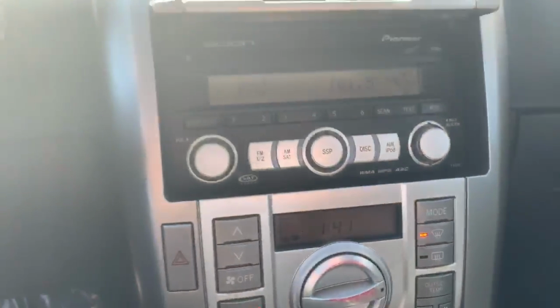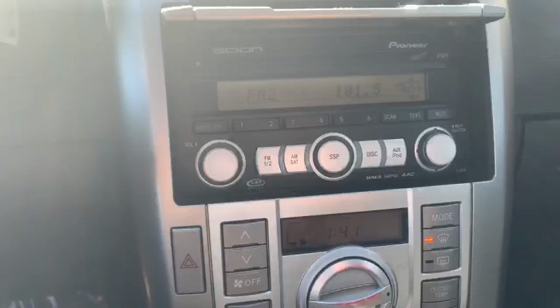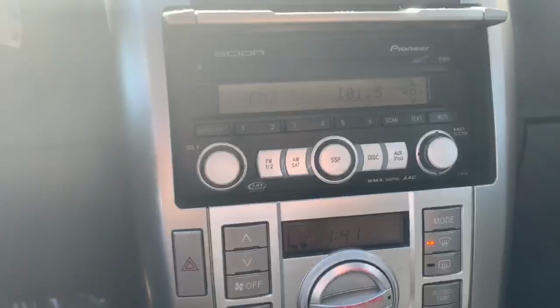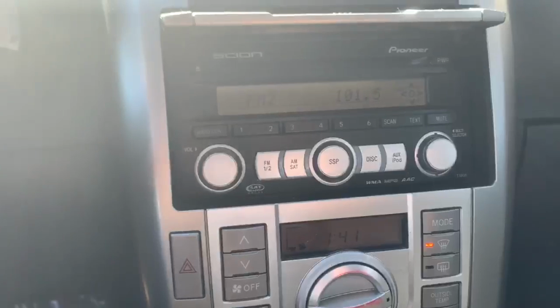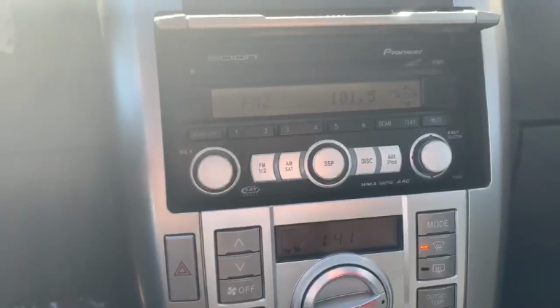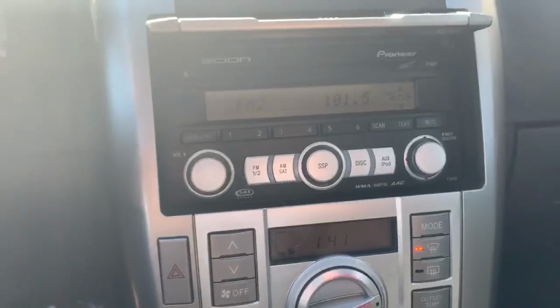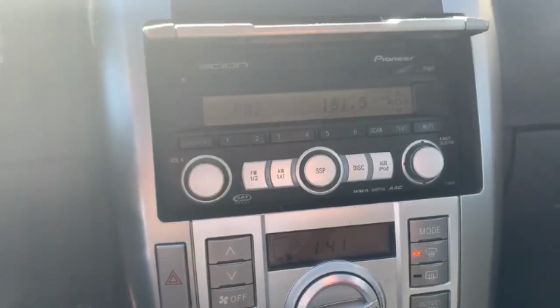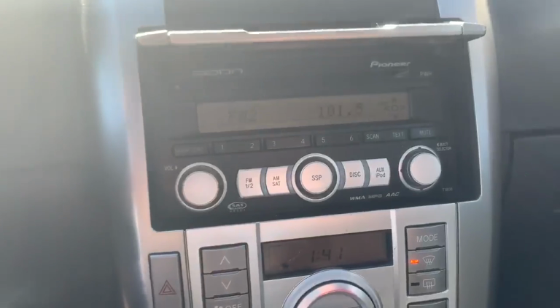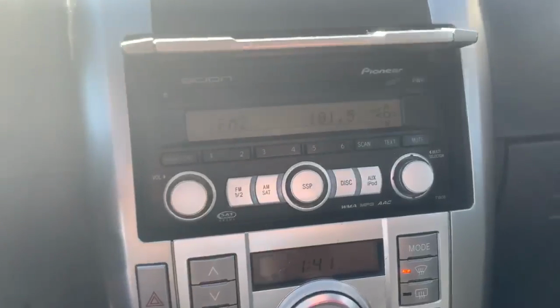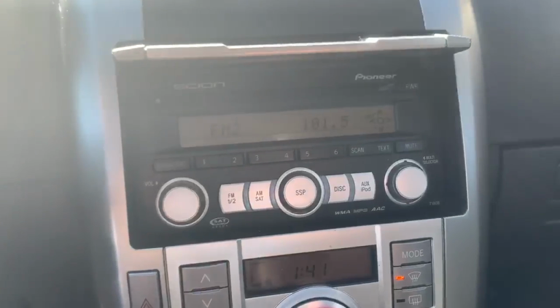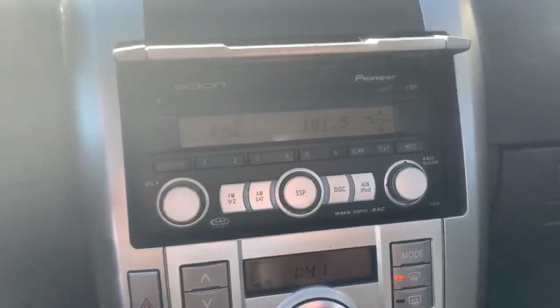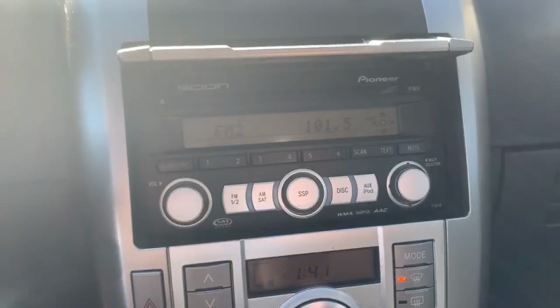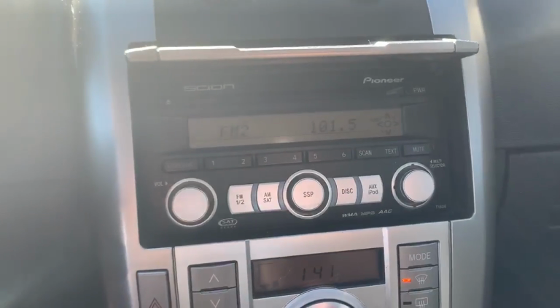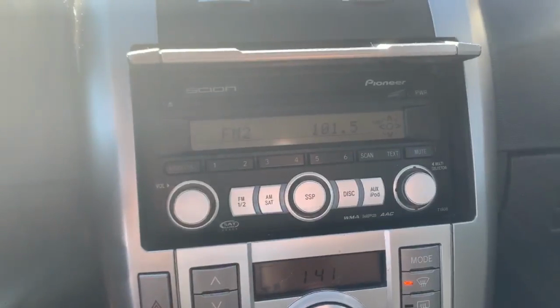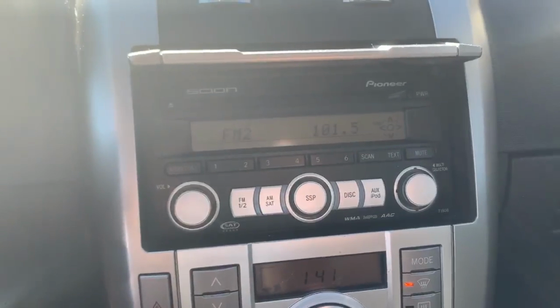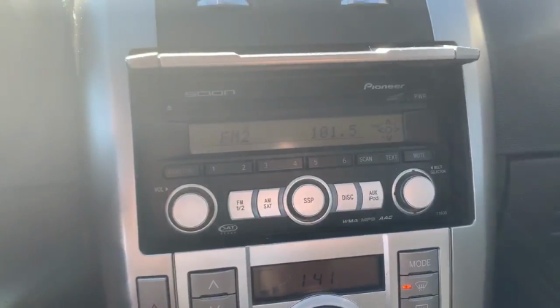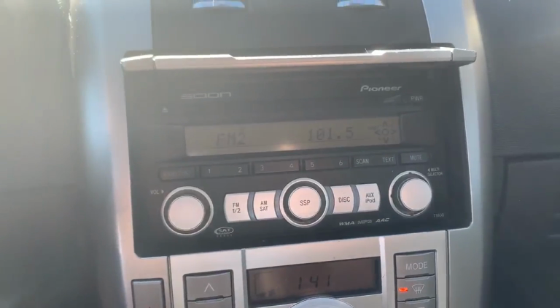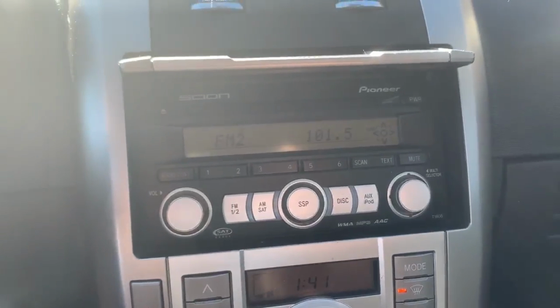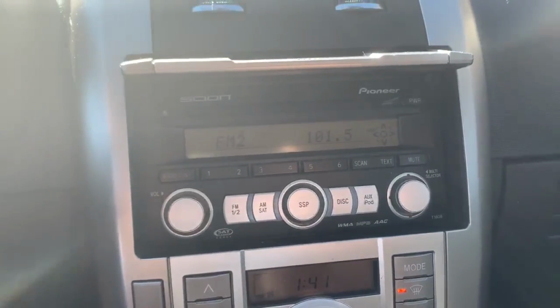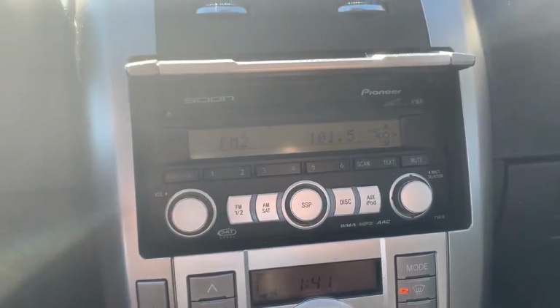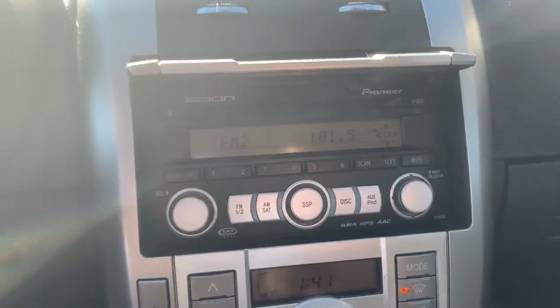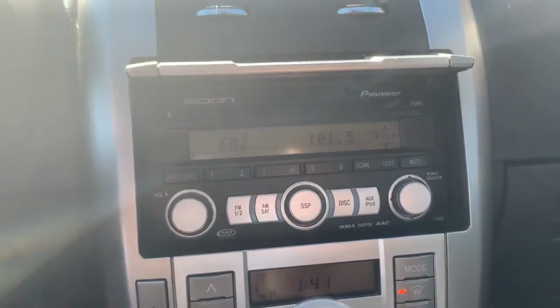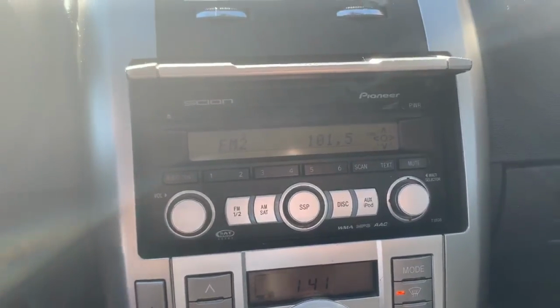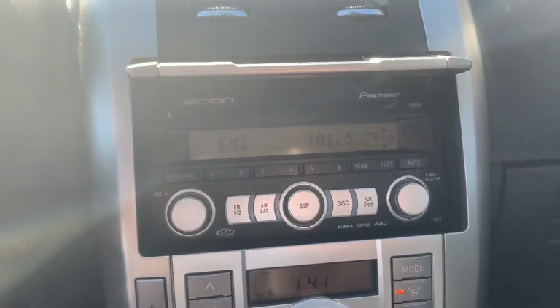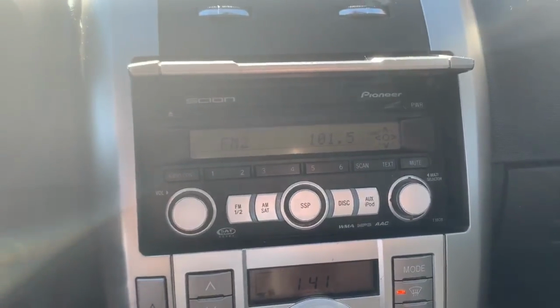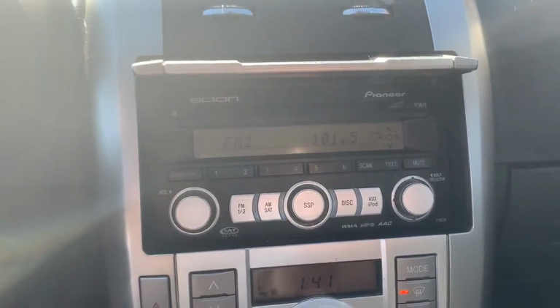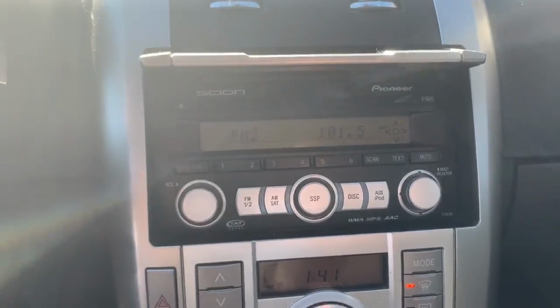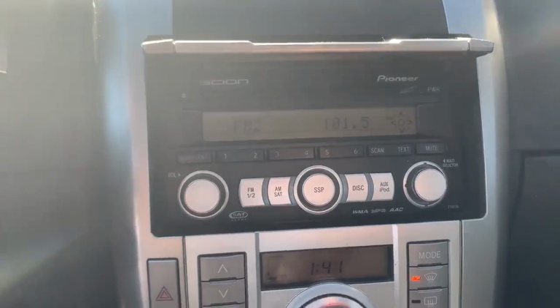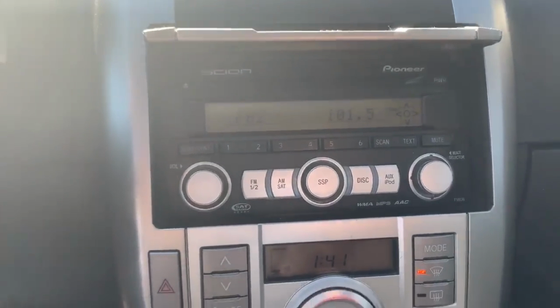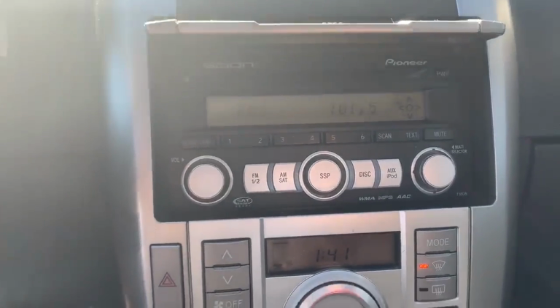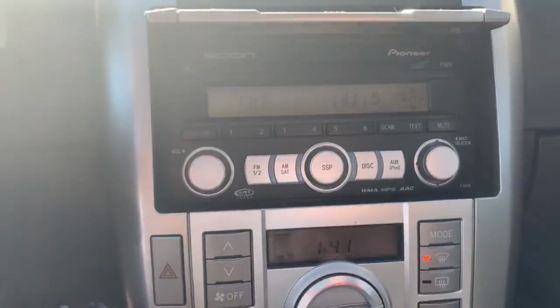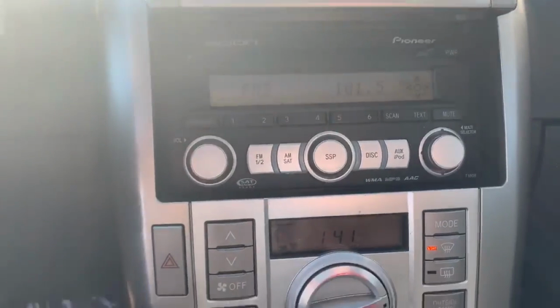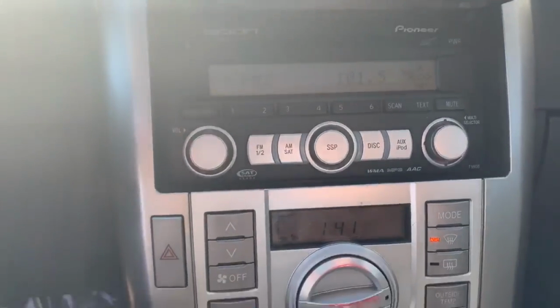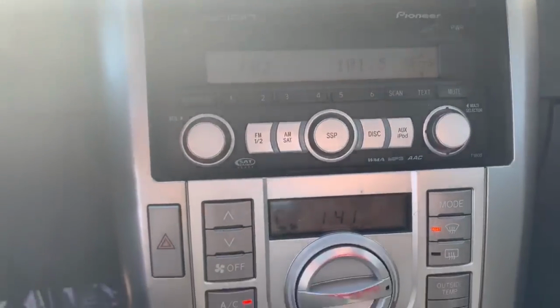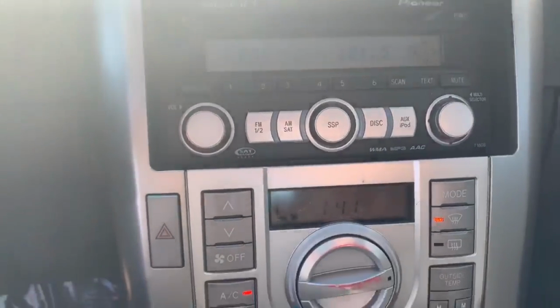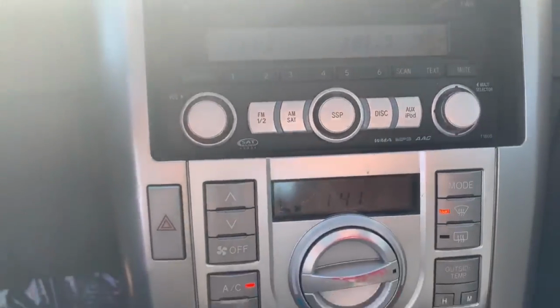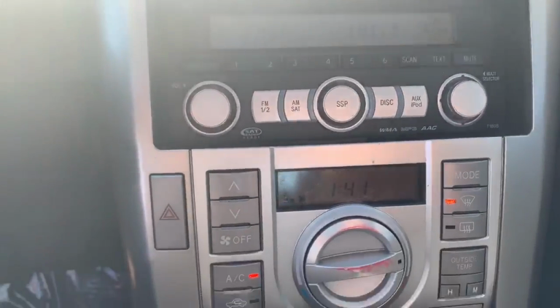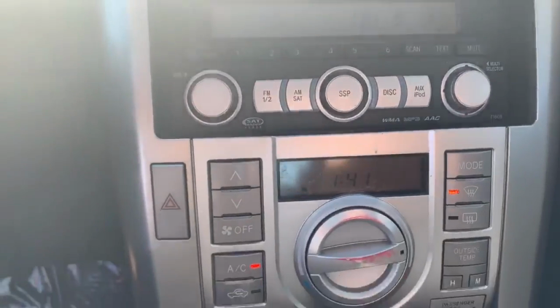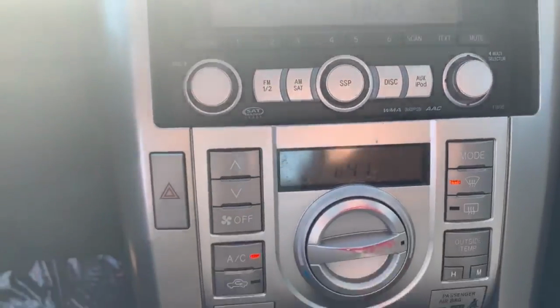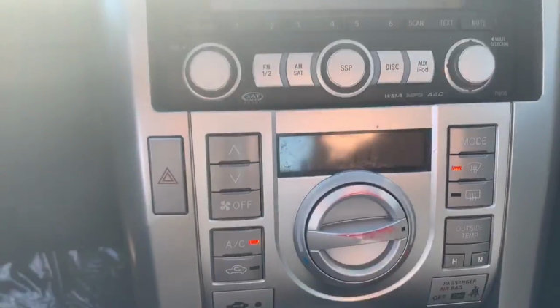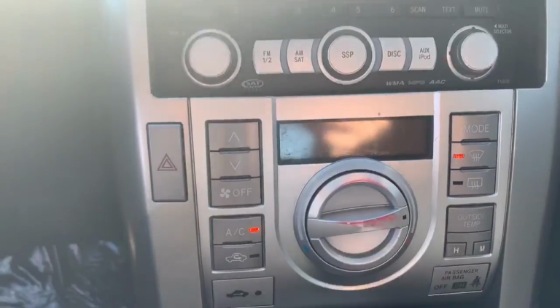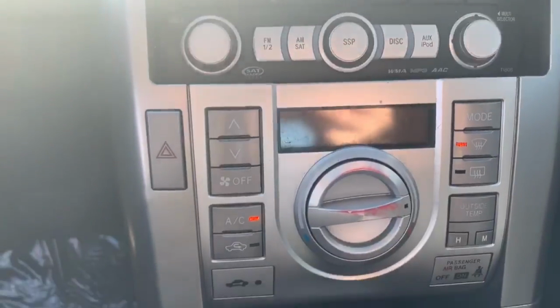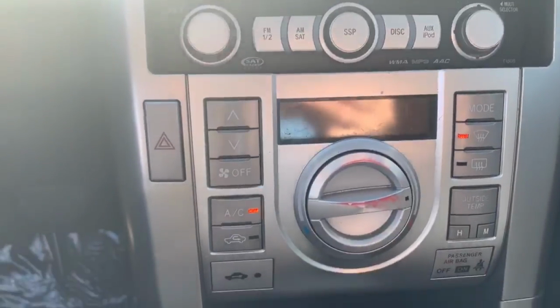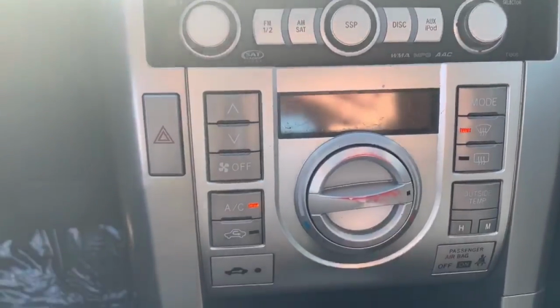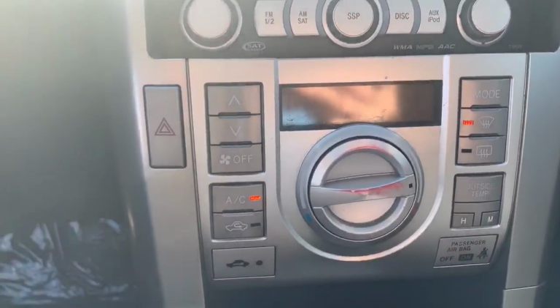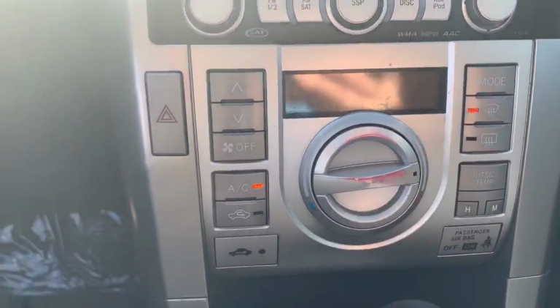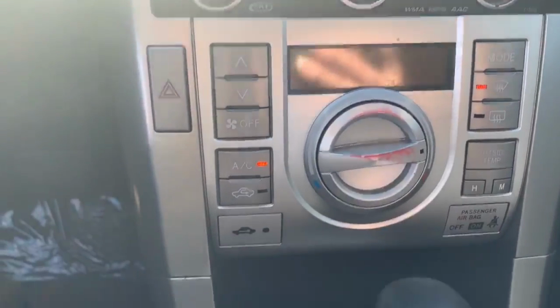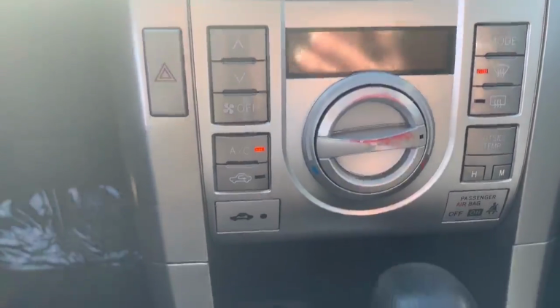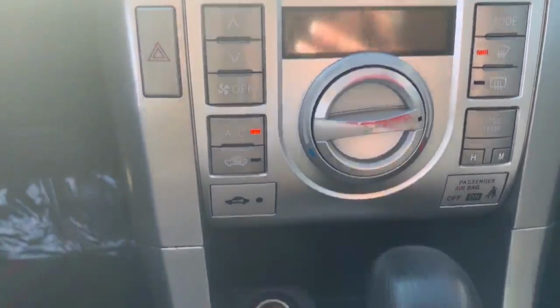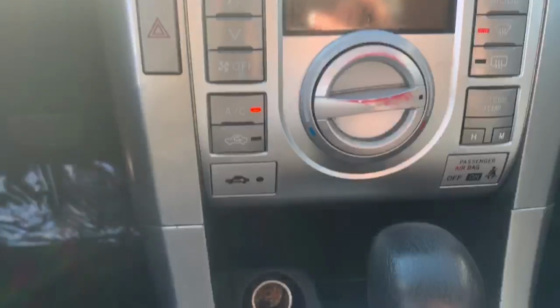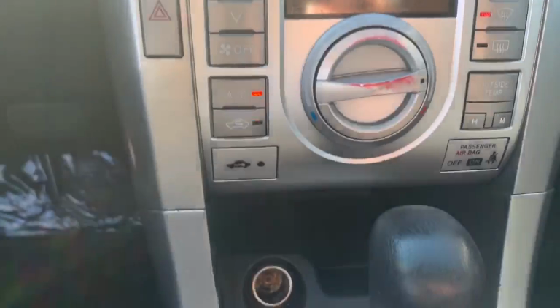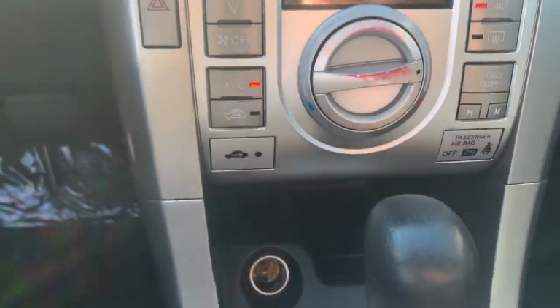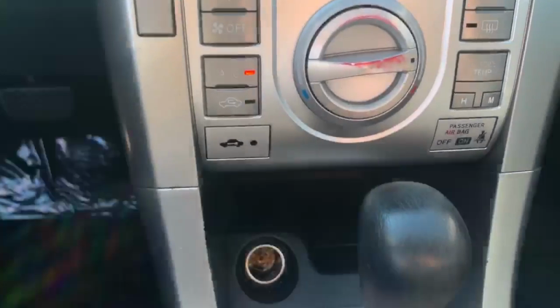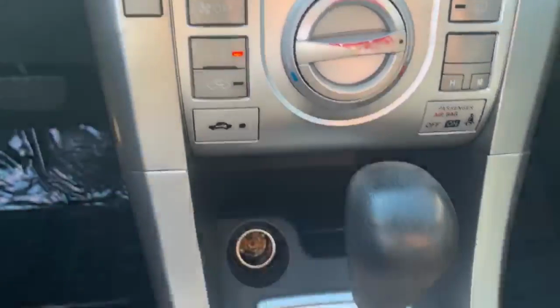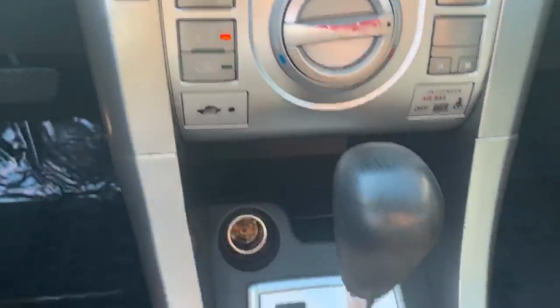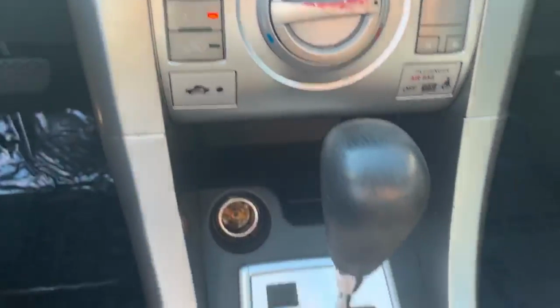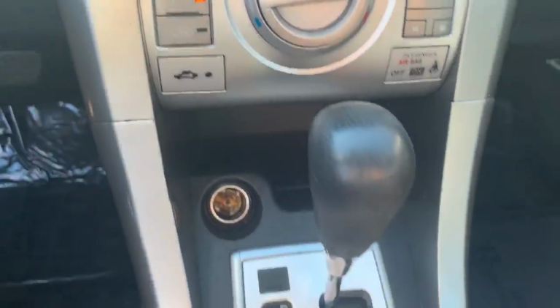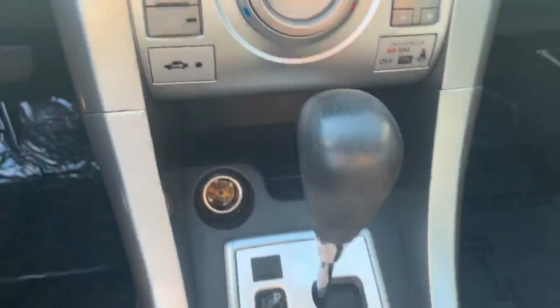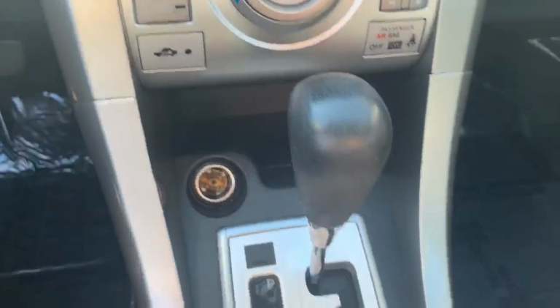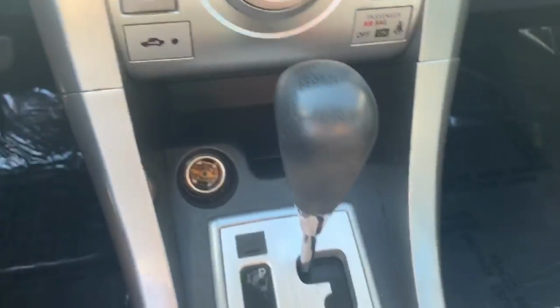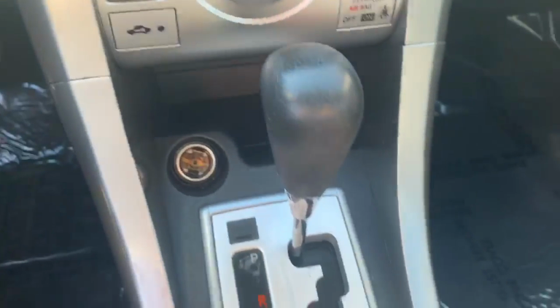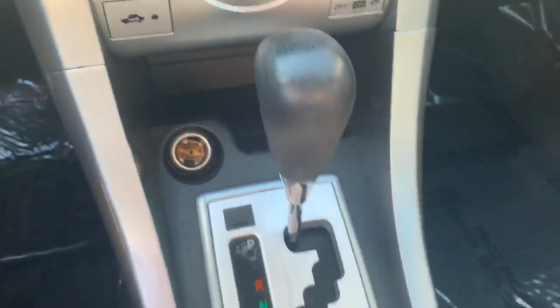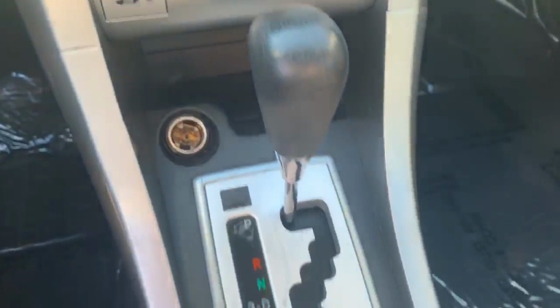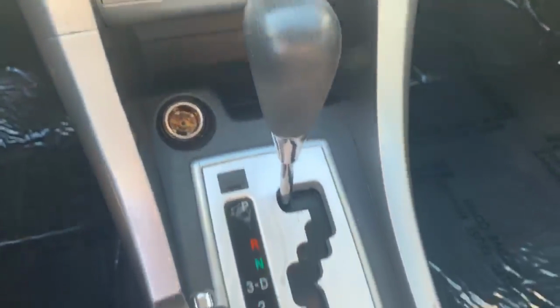It has a Pioneer 6-disc CD player, AM/FM stereo, air conditioning and heat, and a power port.